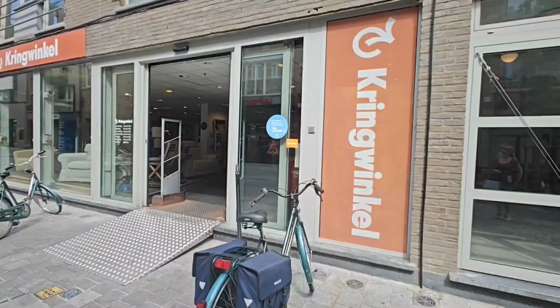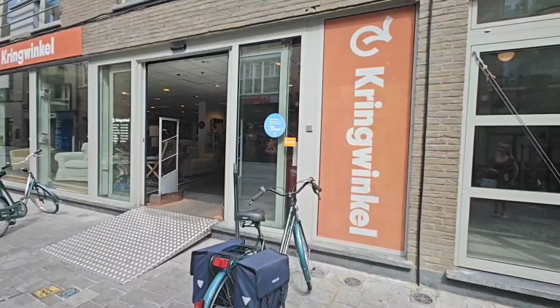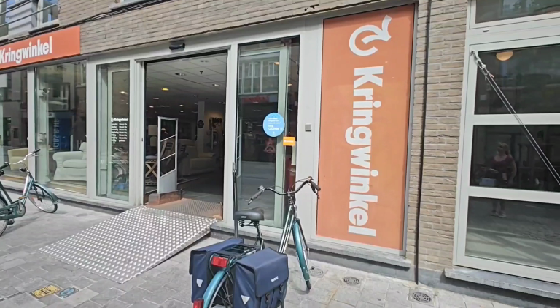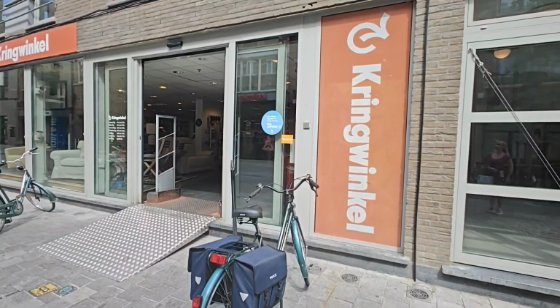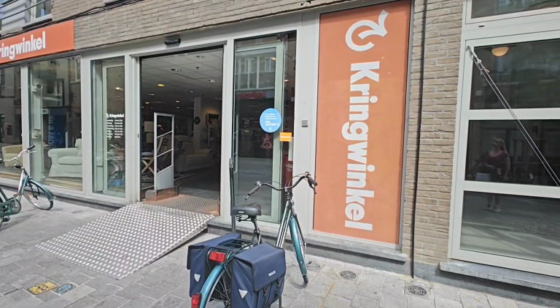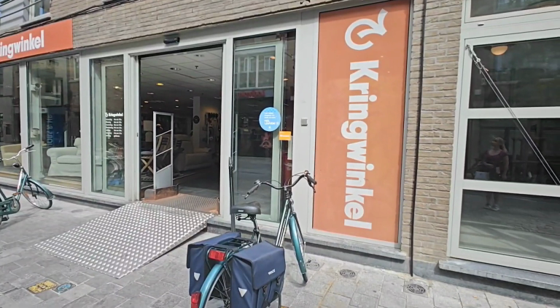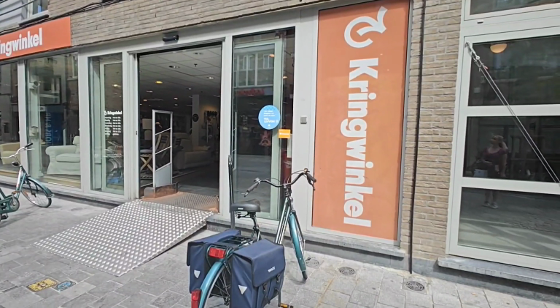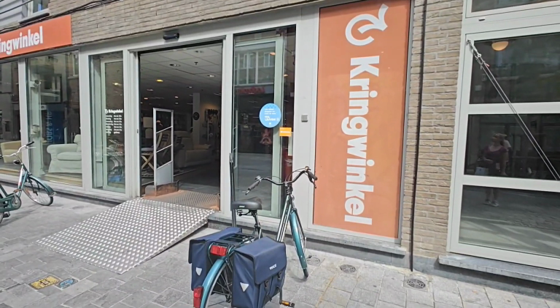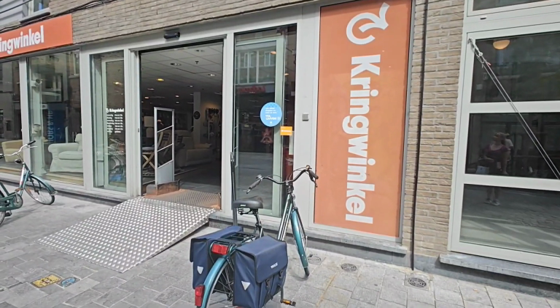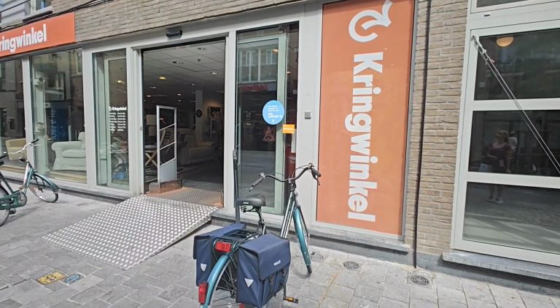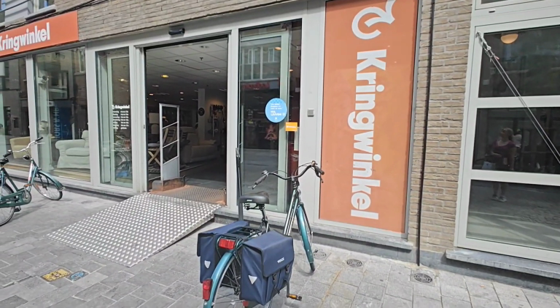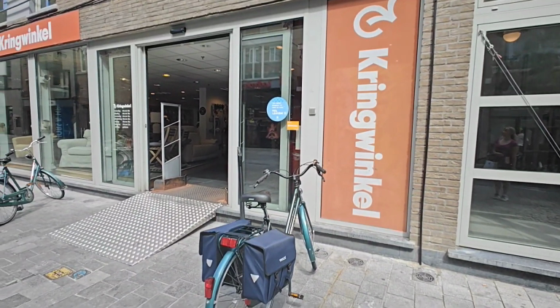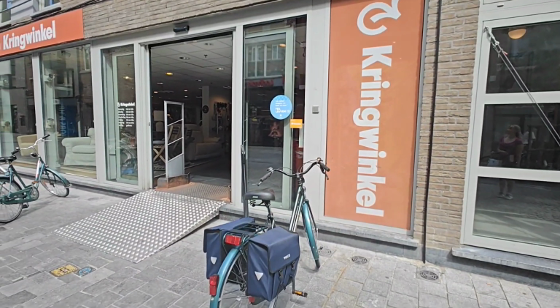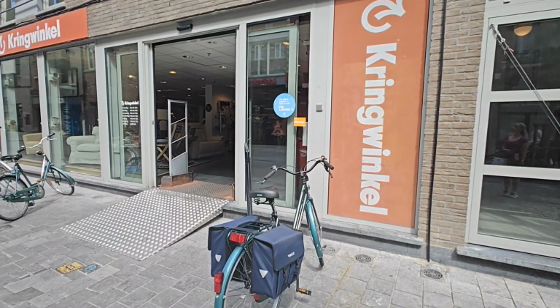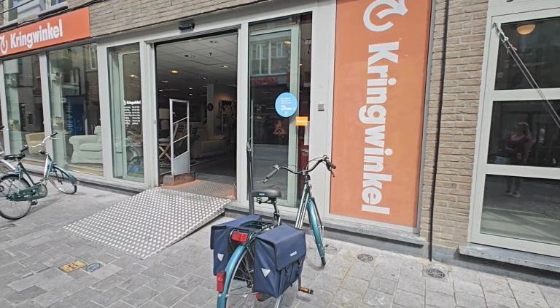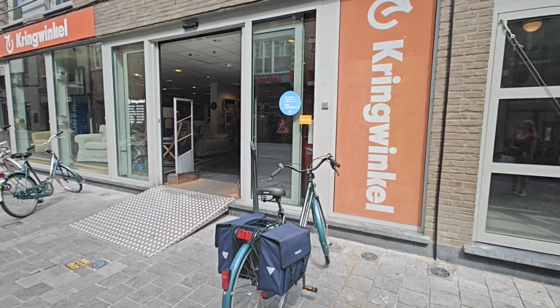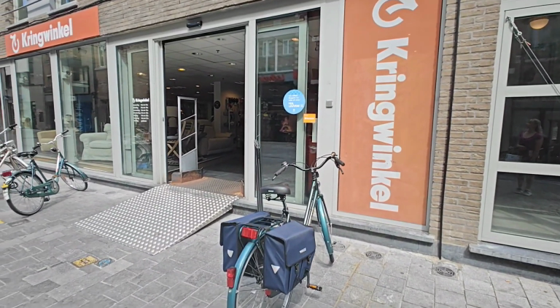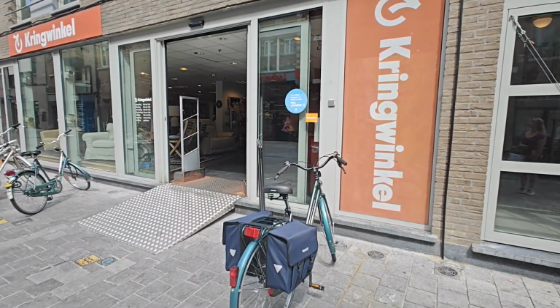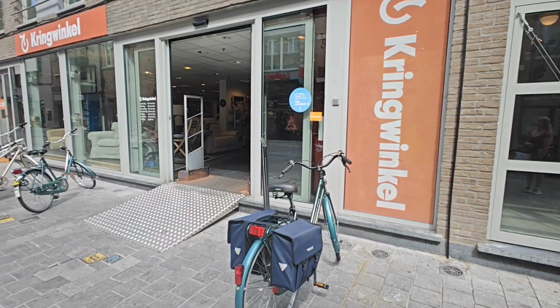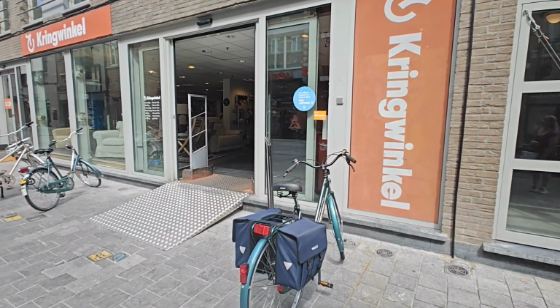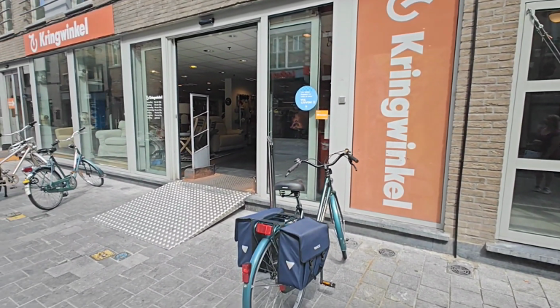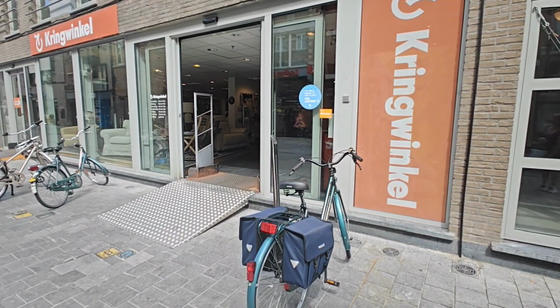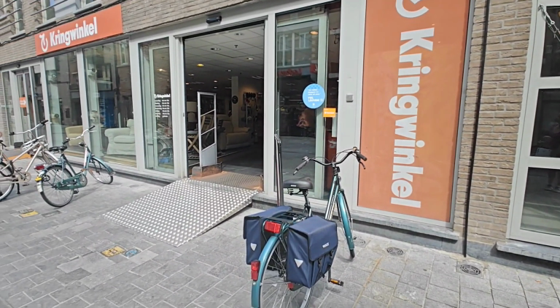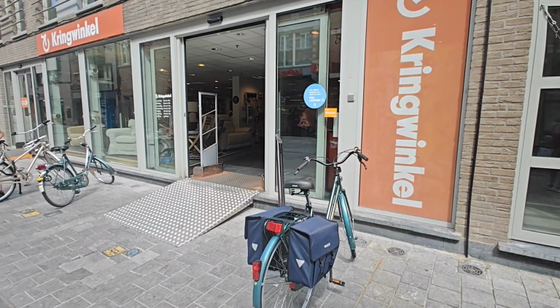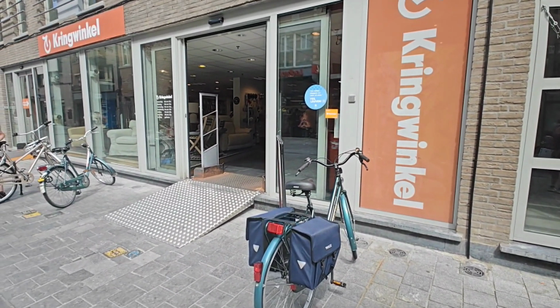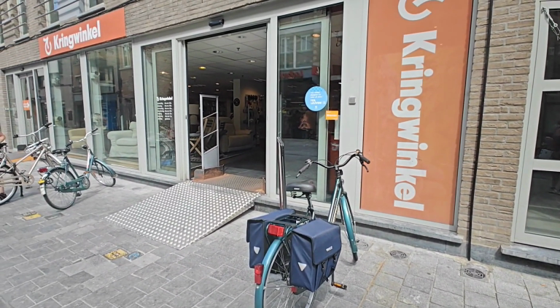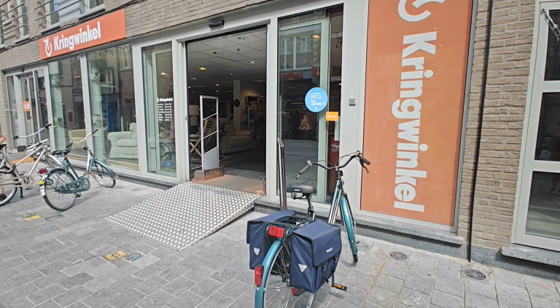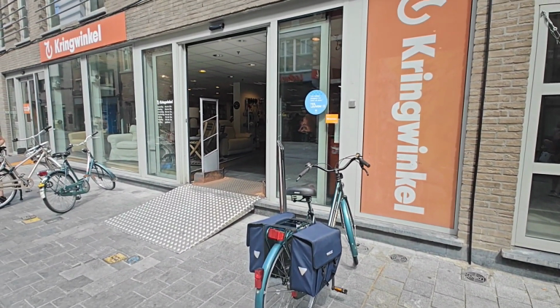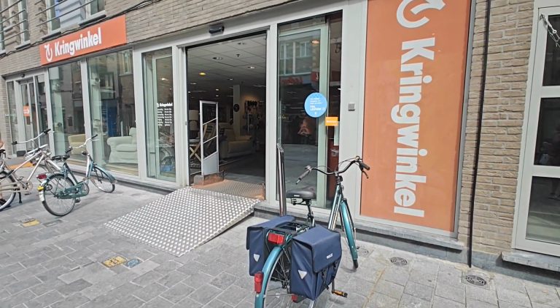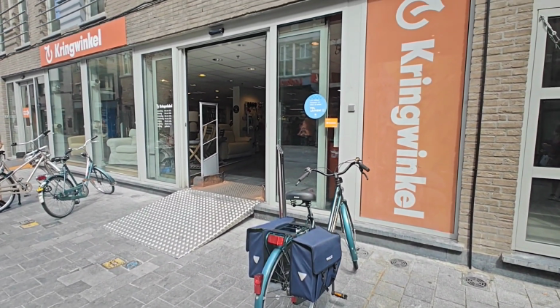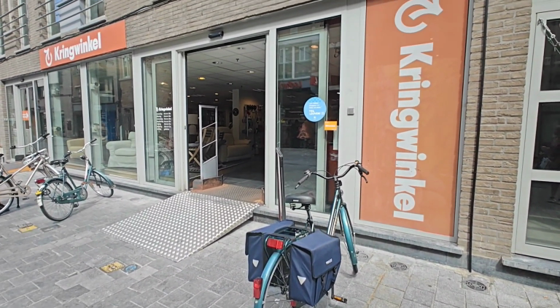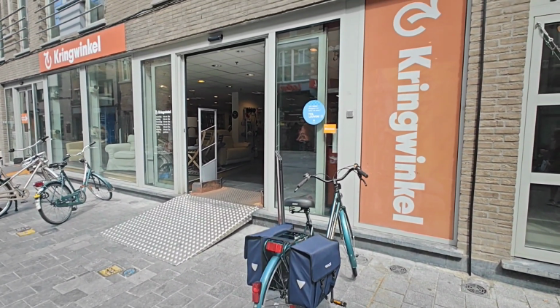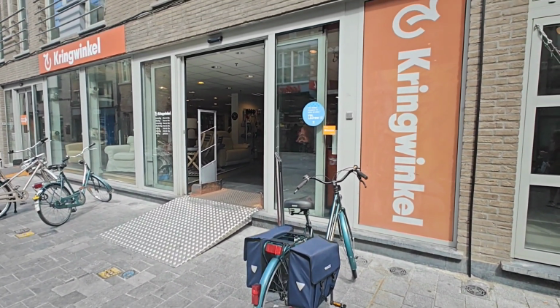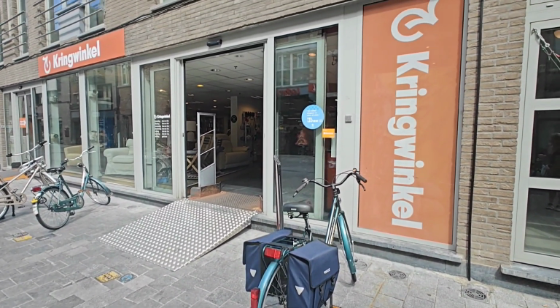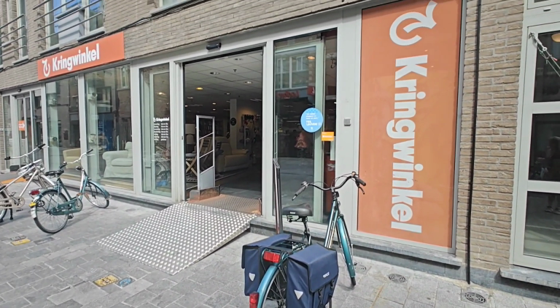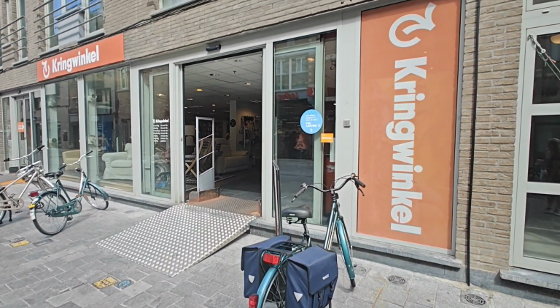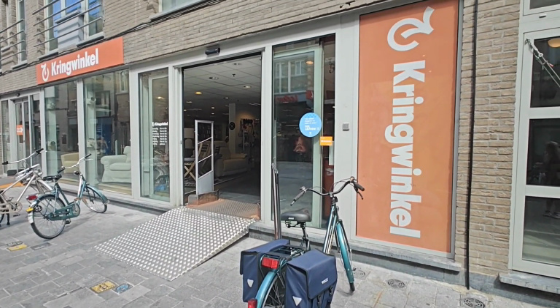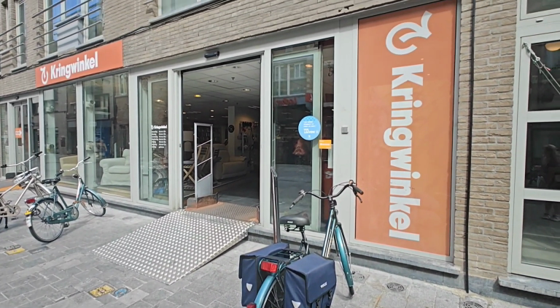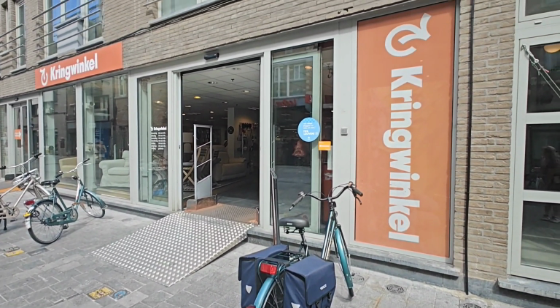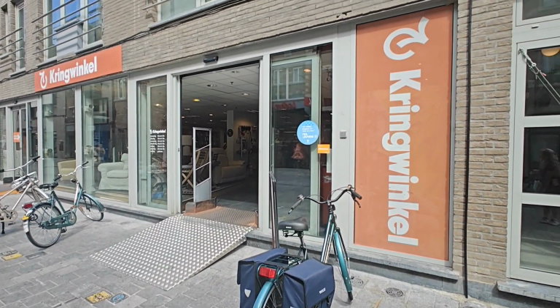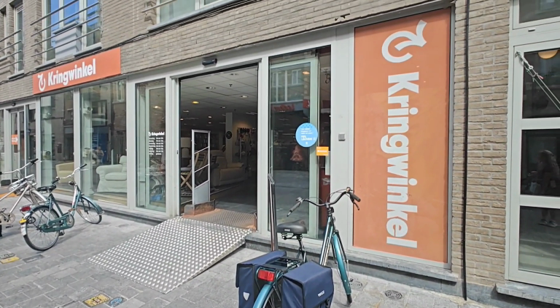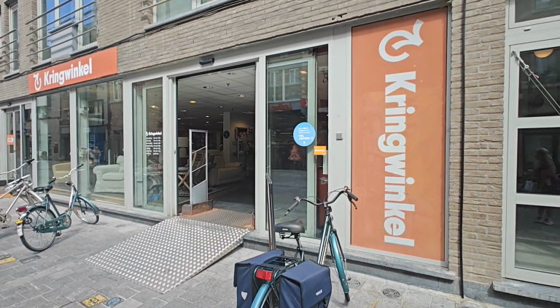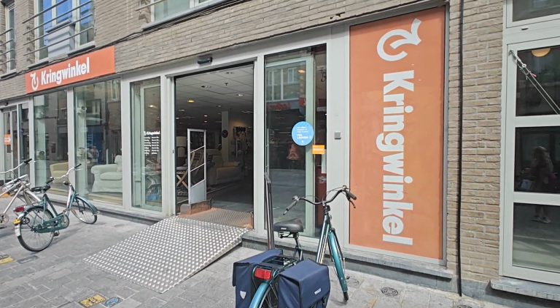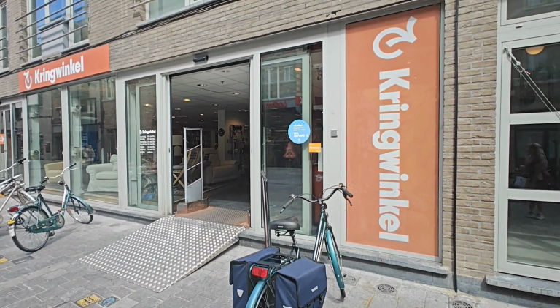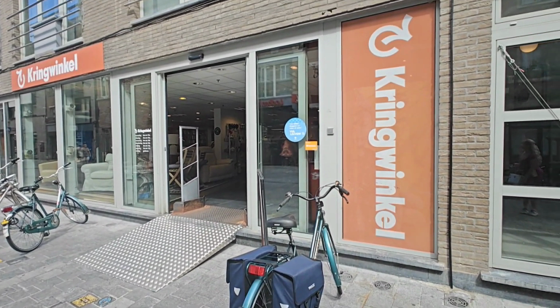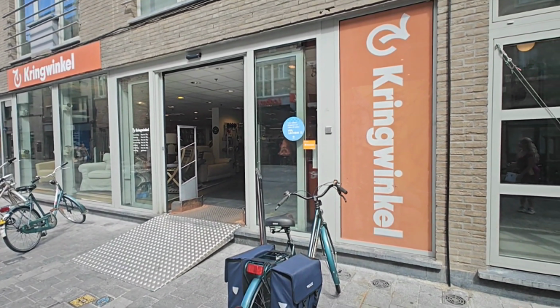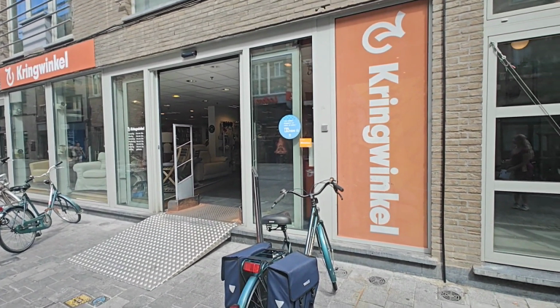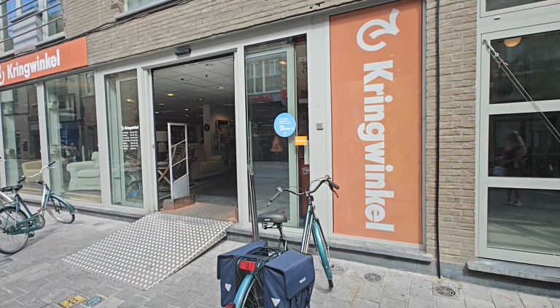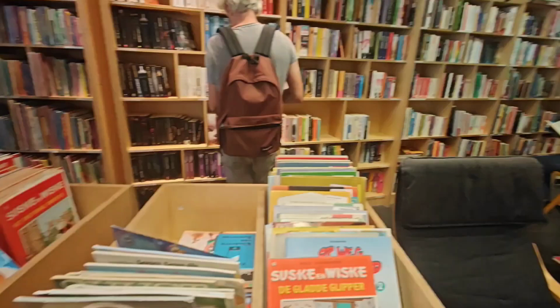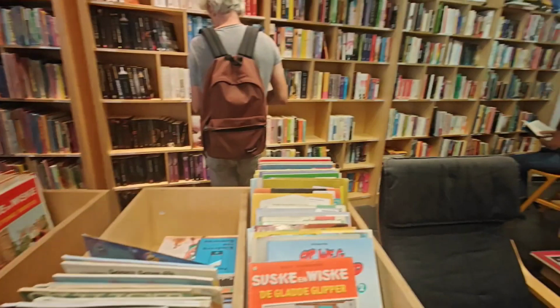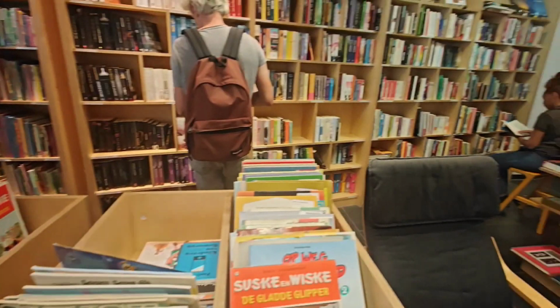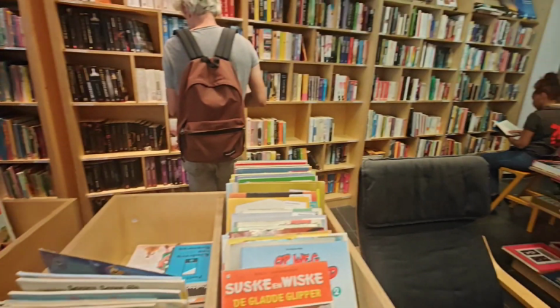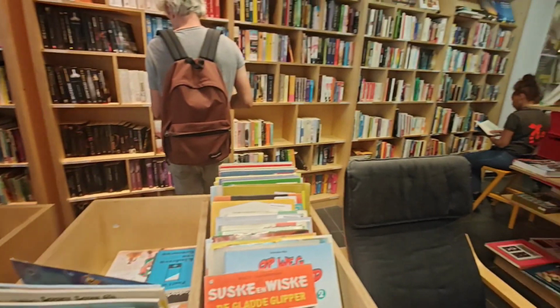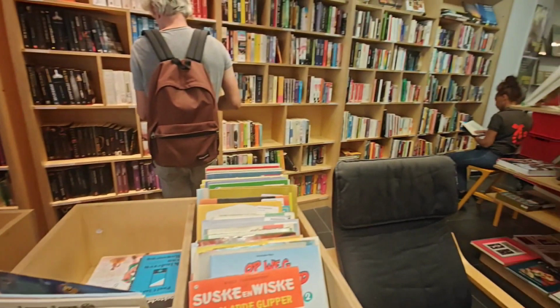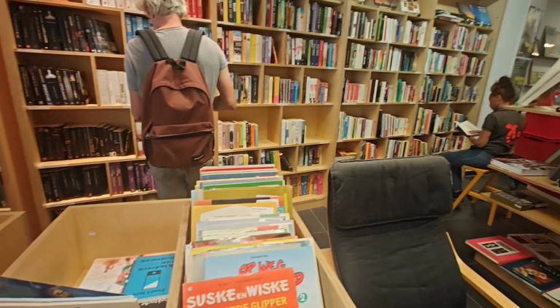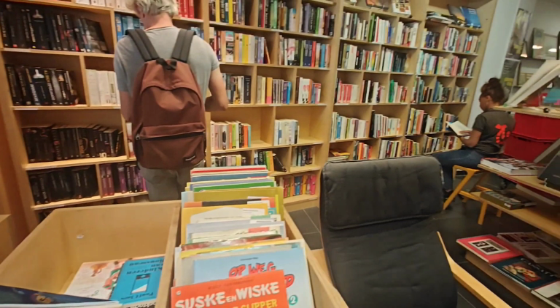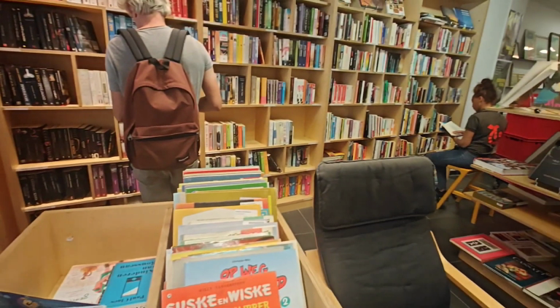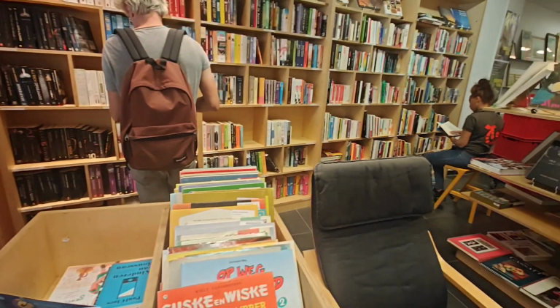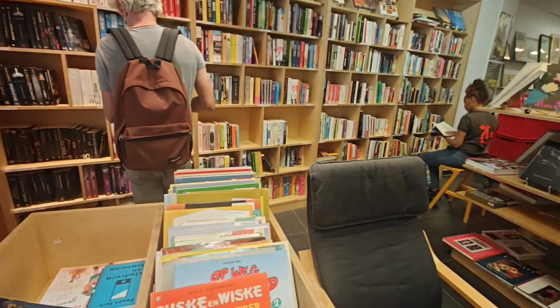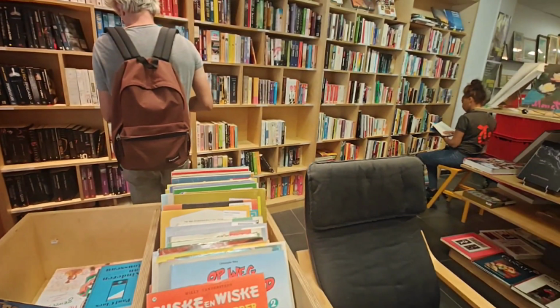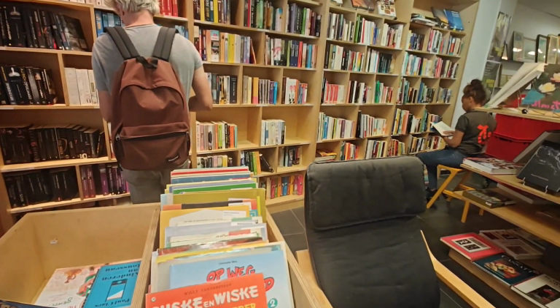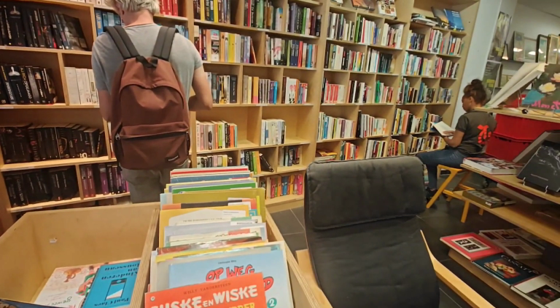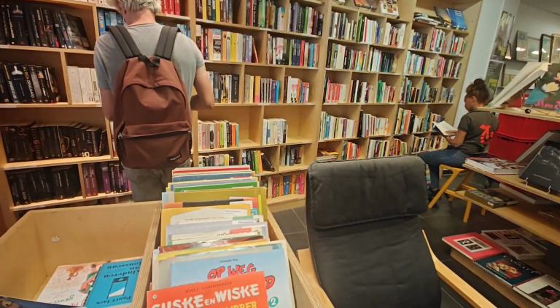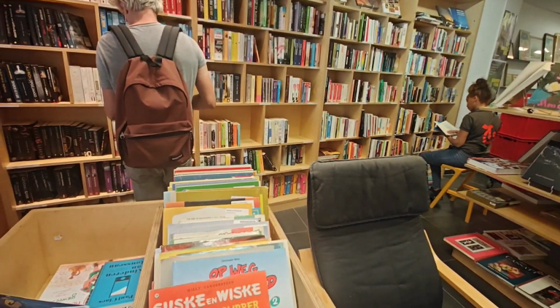Hello everyone and welcome back to my channel. This time me and my best friend went back to Leuven for a little shopping trip.